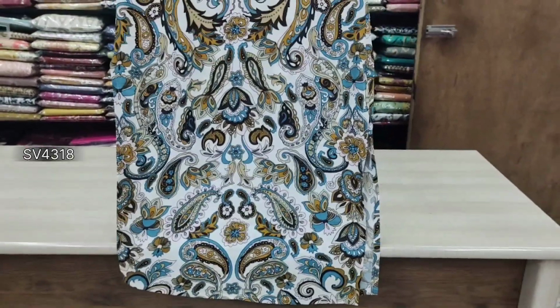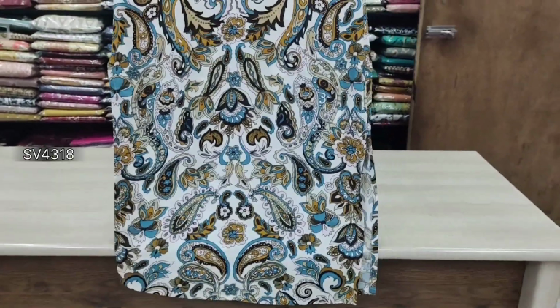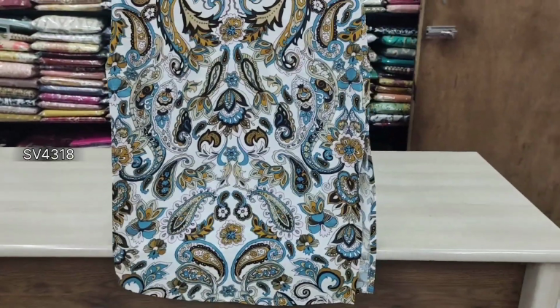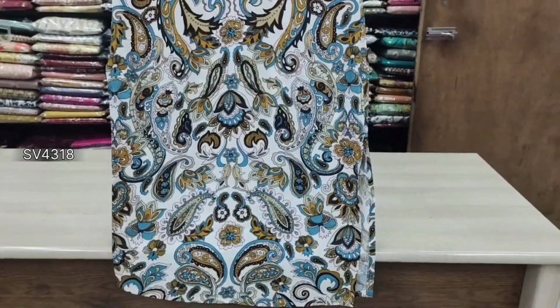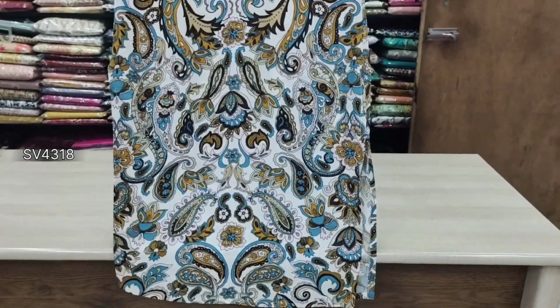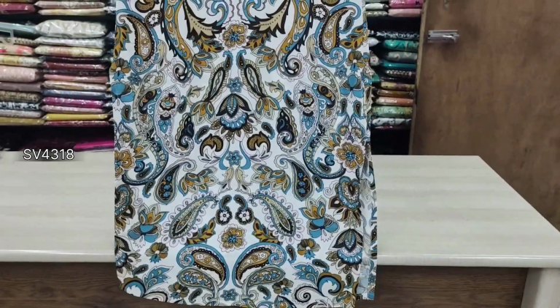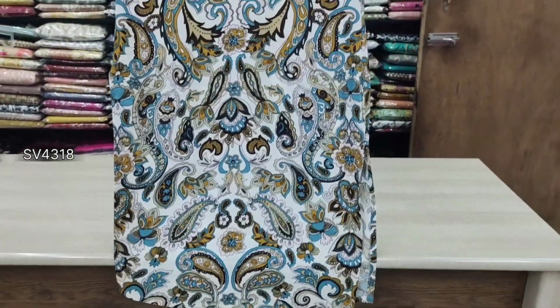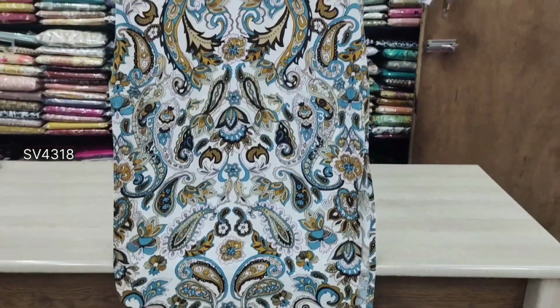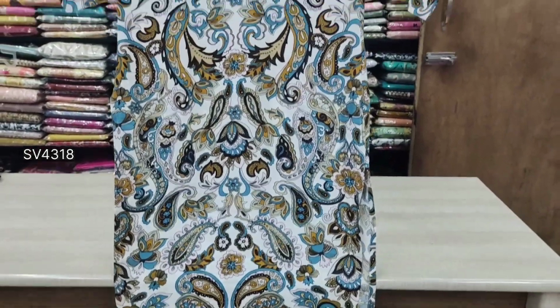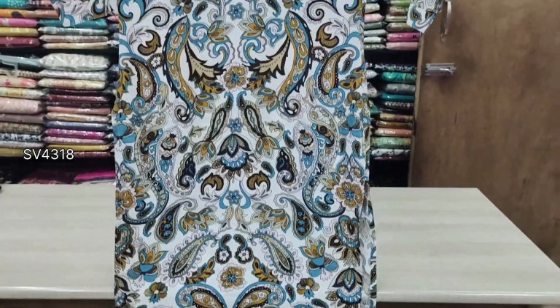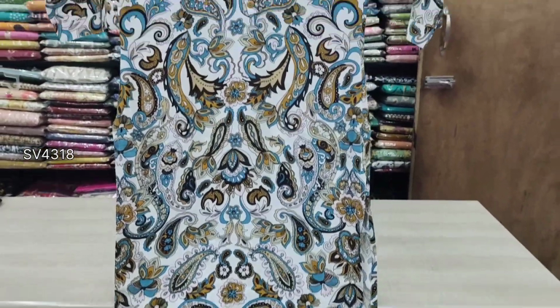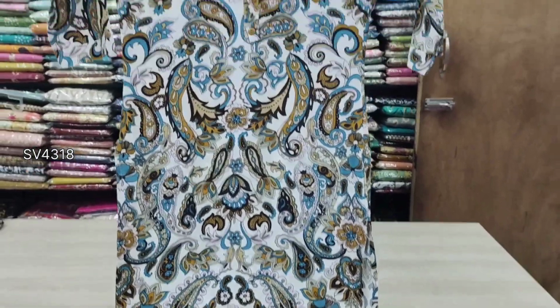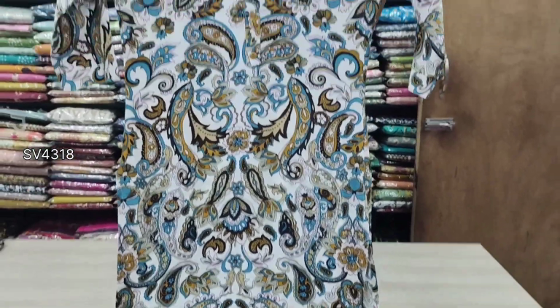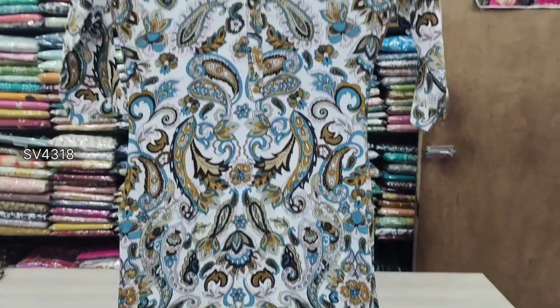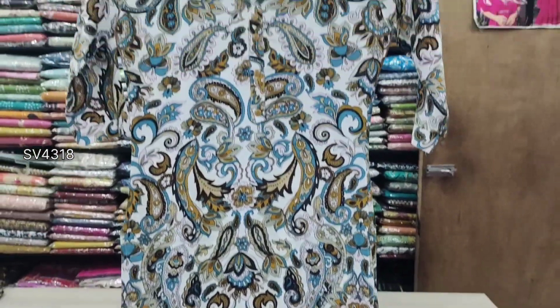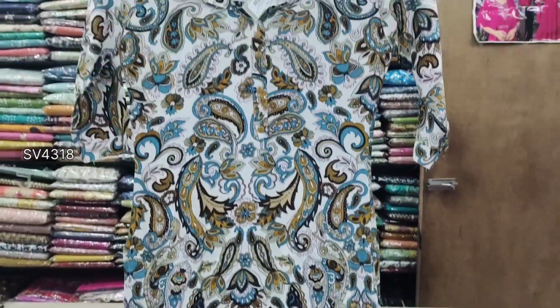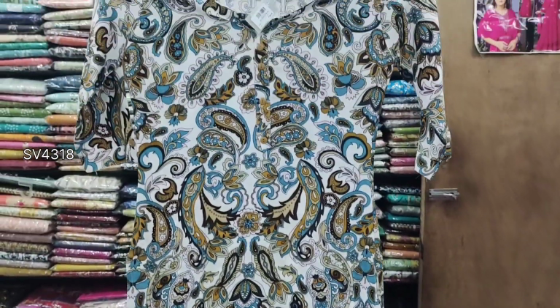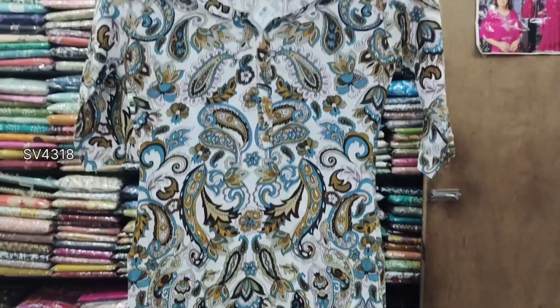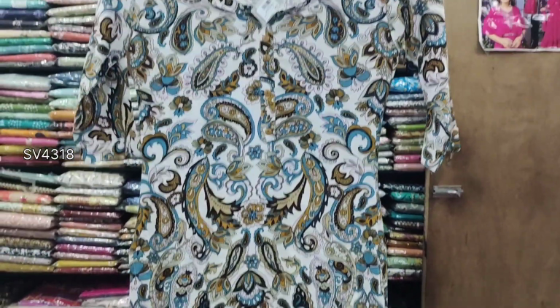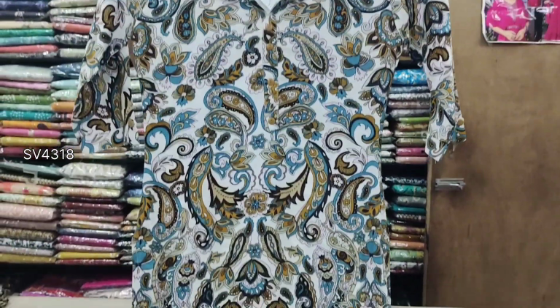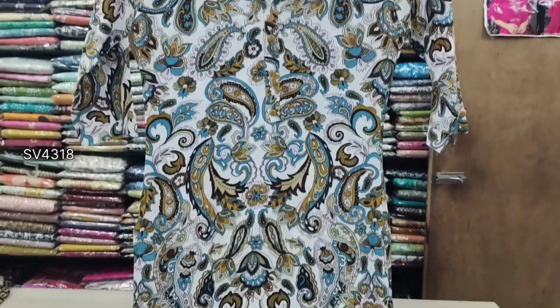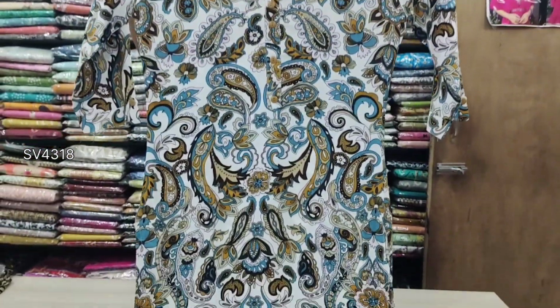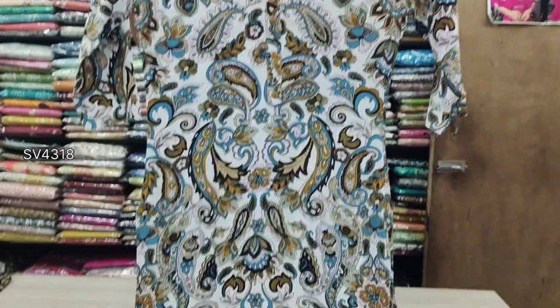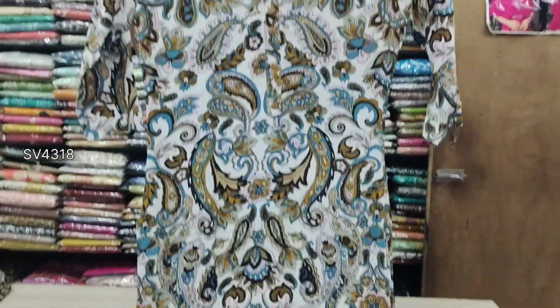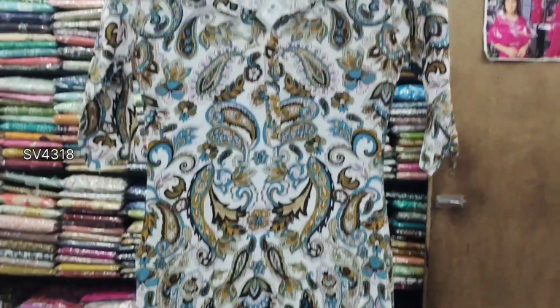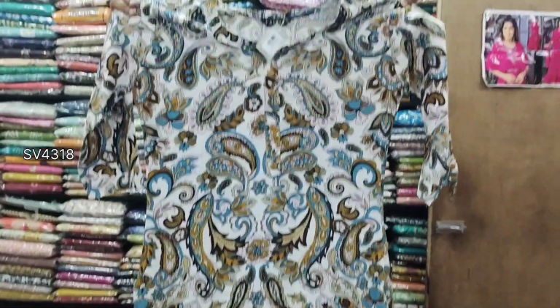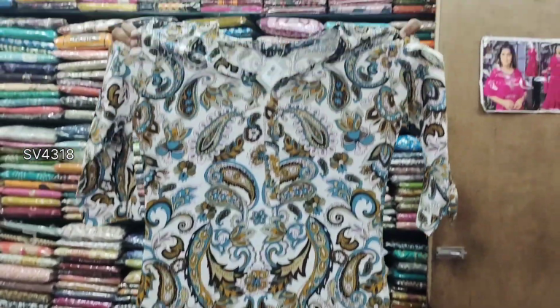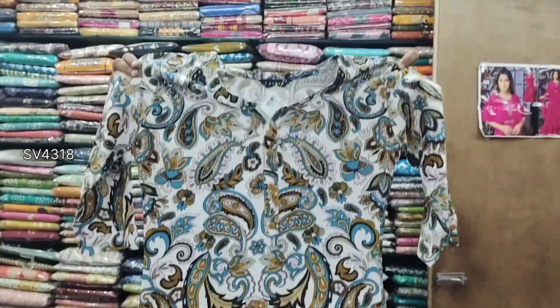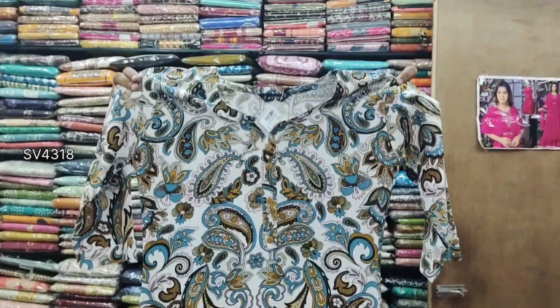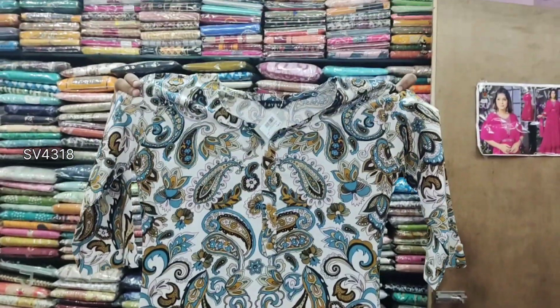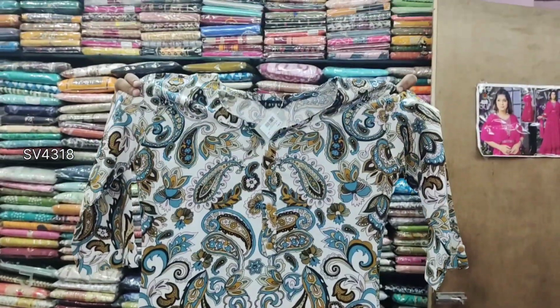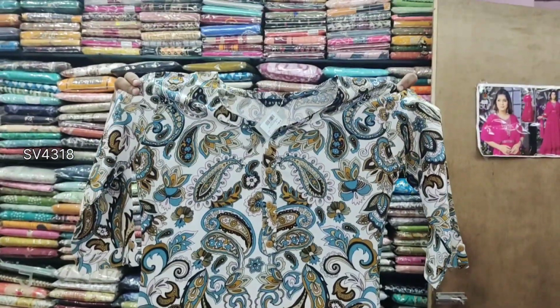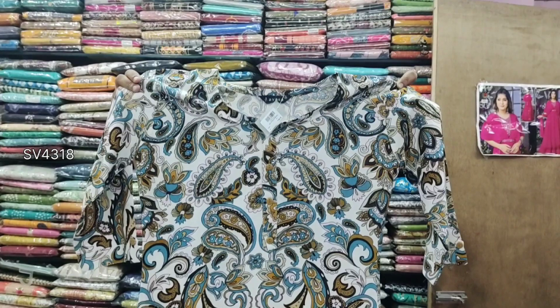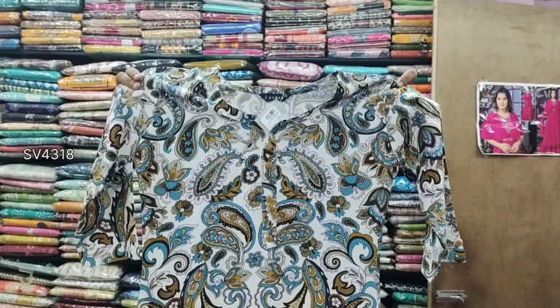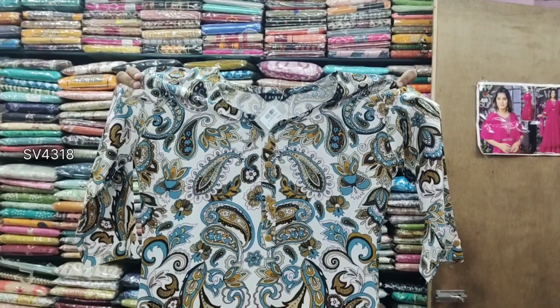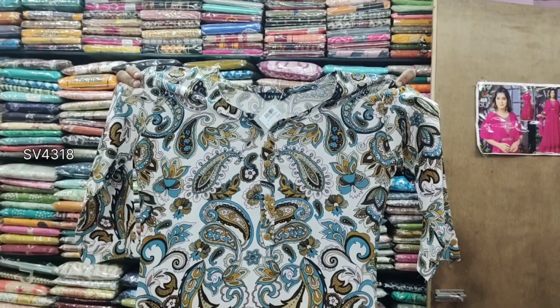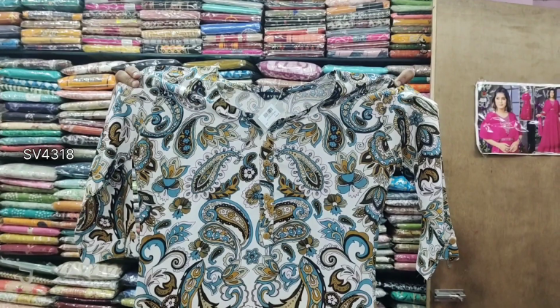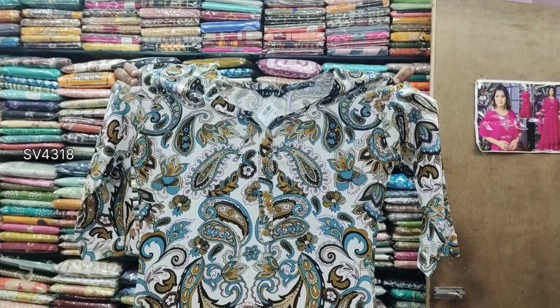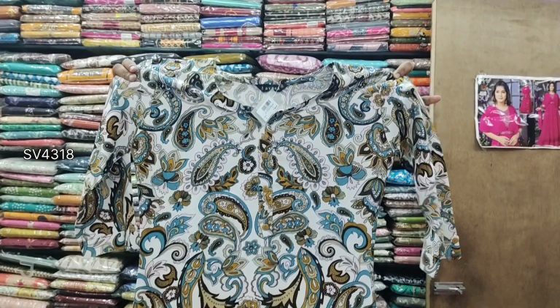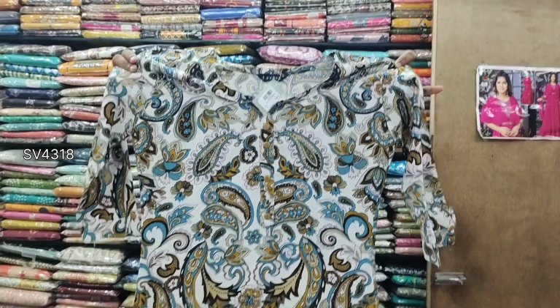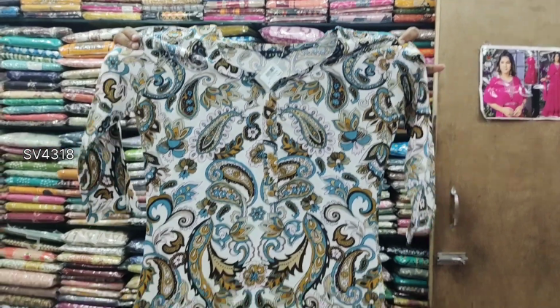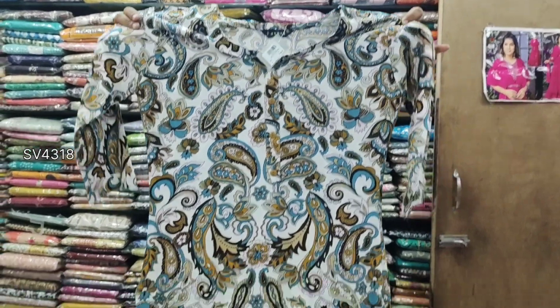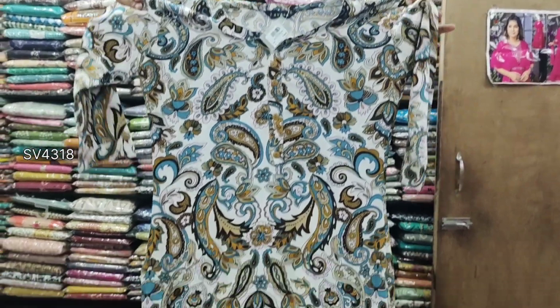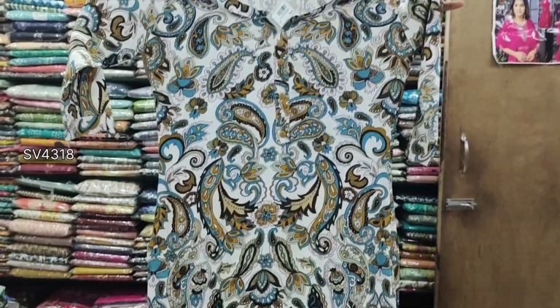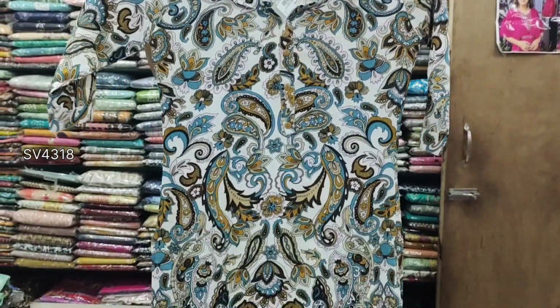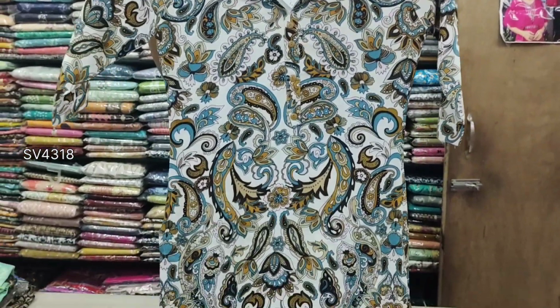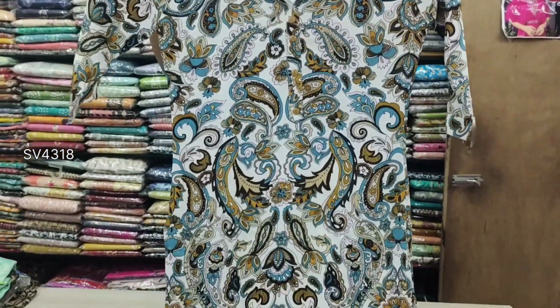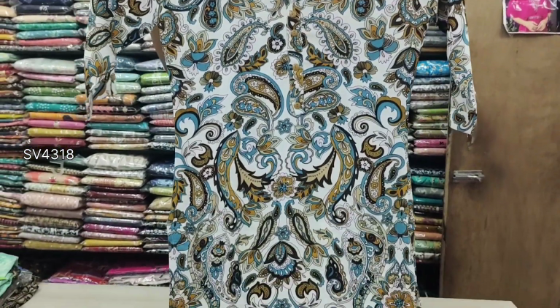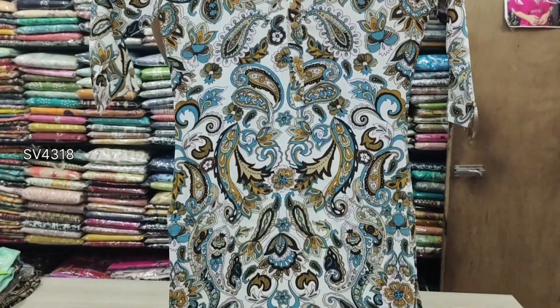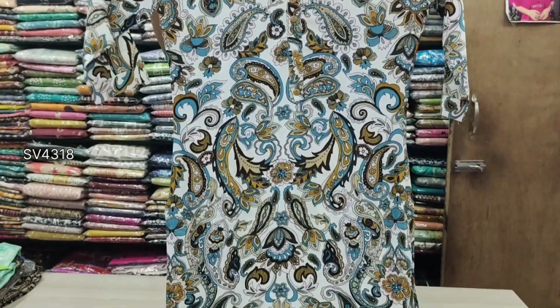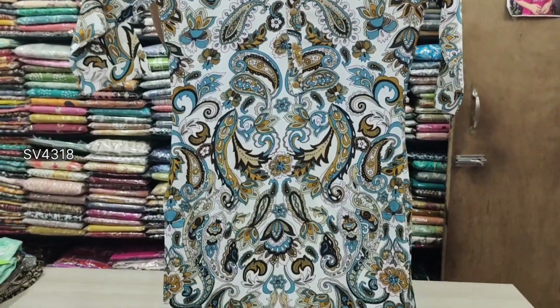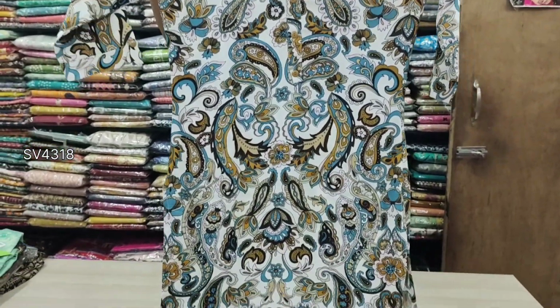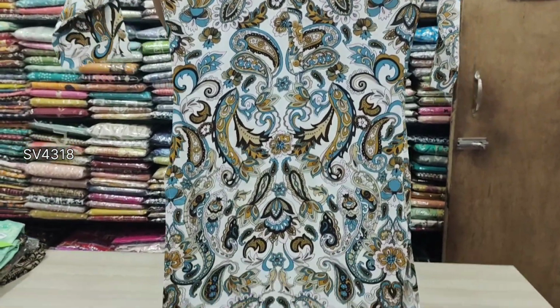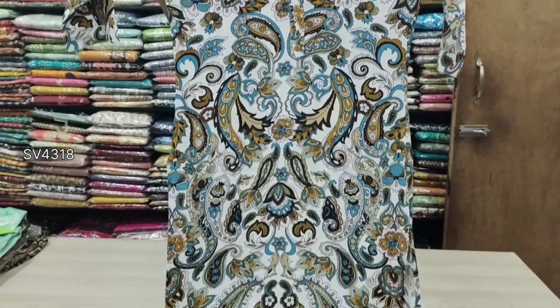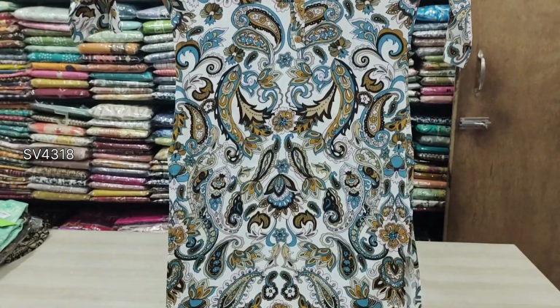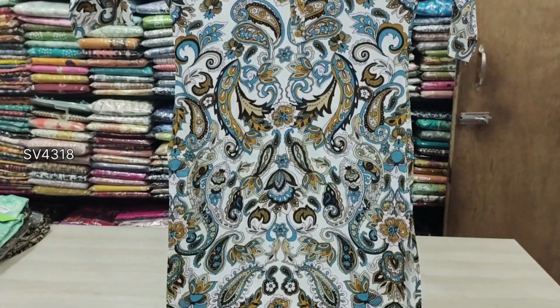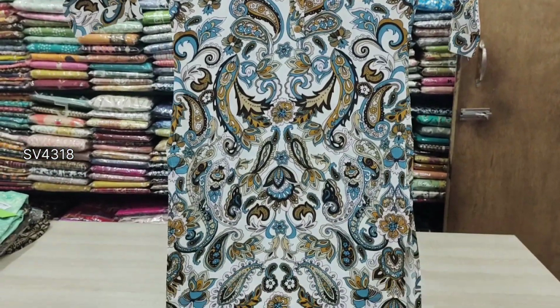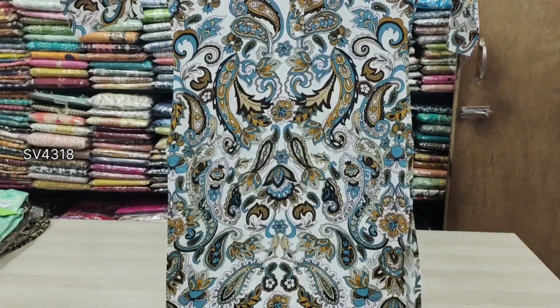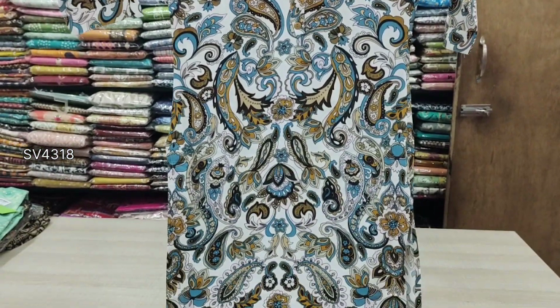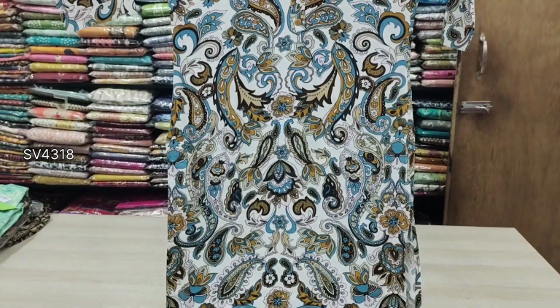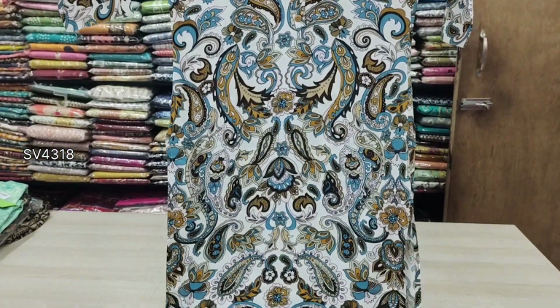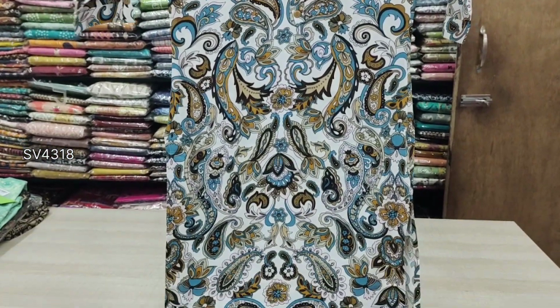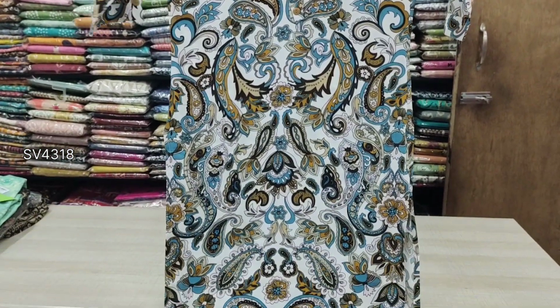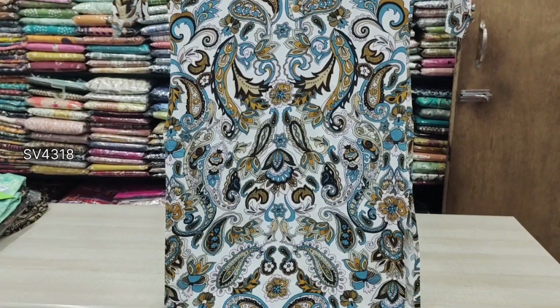This is a Gojrat model, with 3/4 sleeve, available in size 3.6 and 3.4 sleeve. It is branded and good quality.